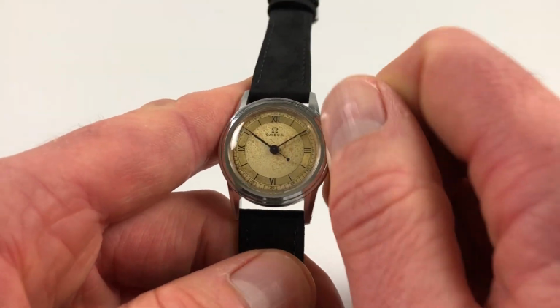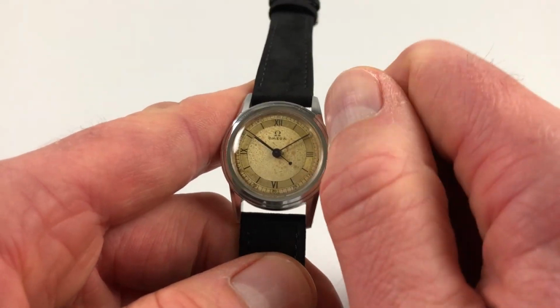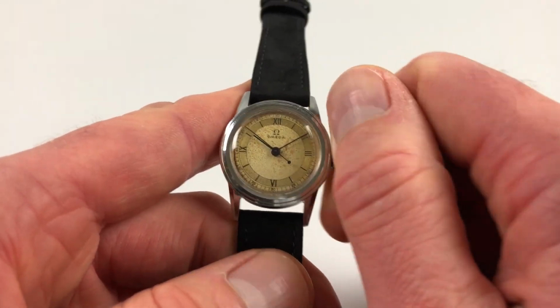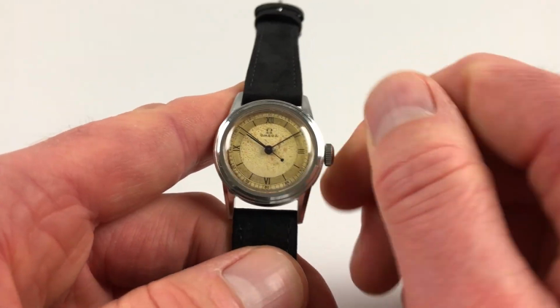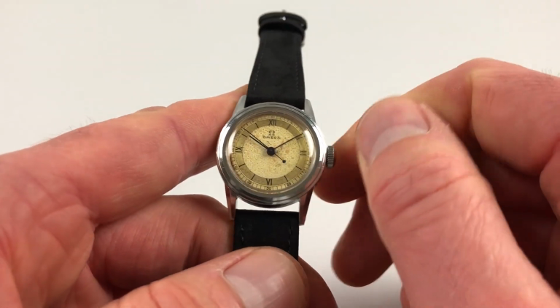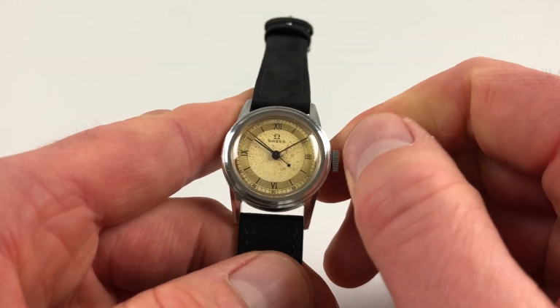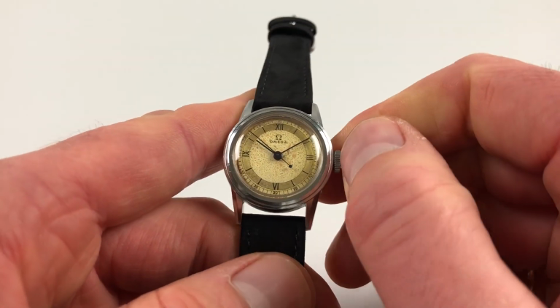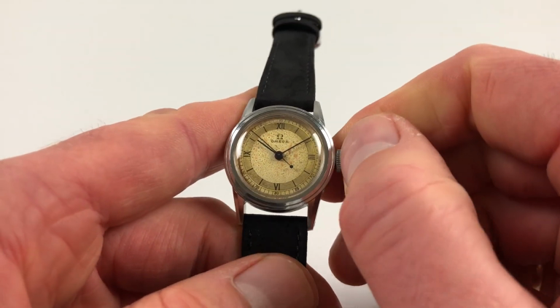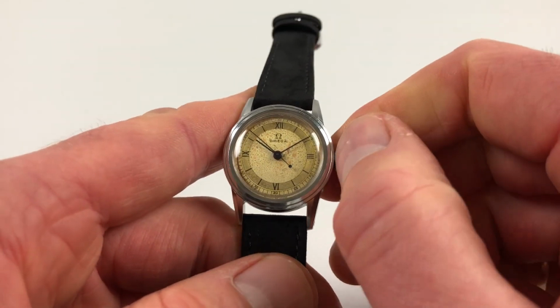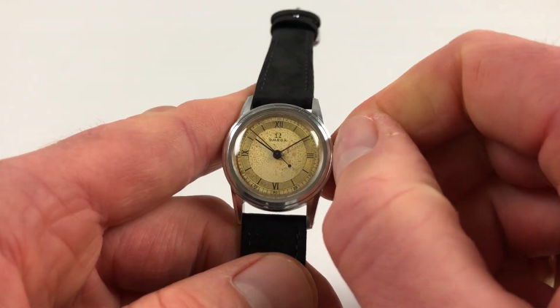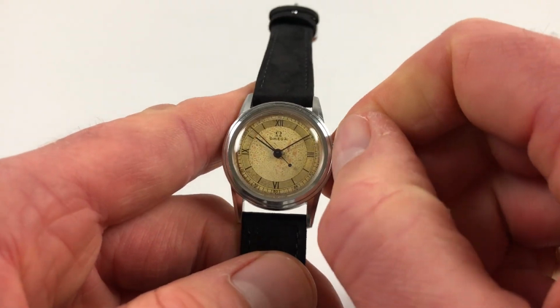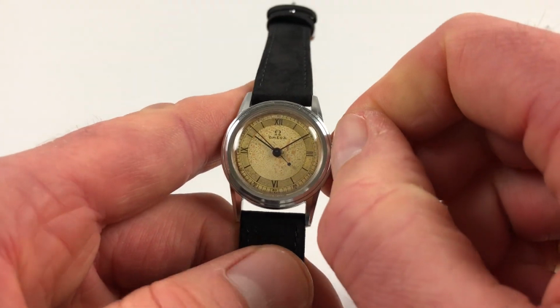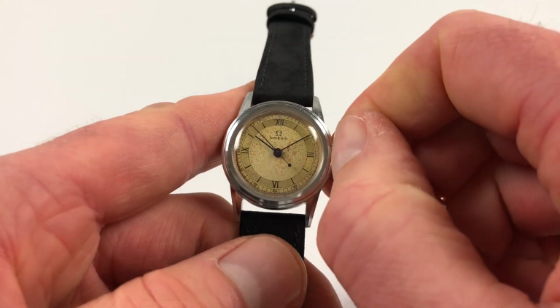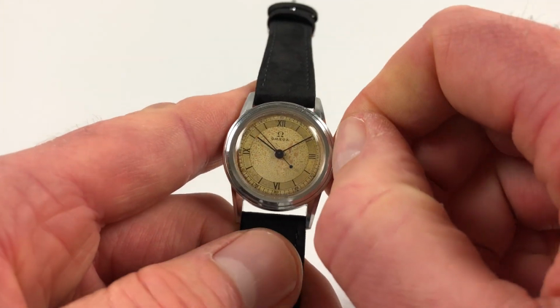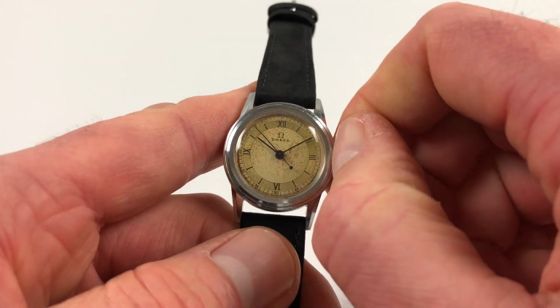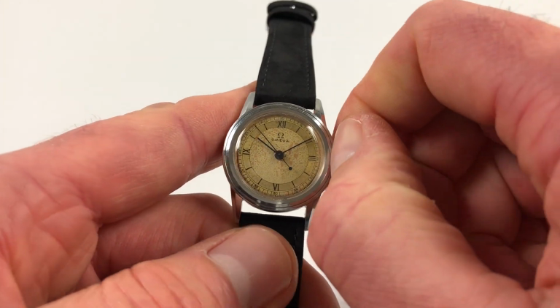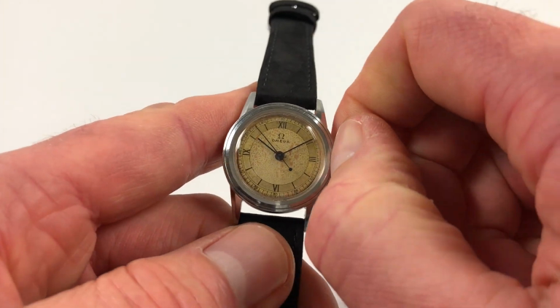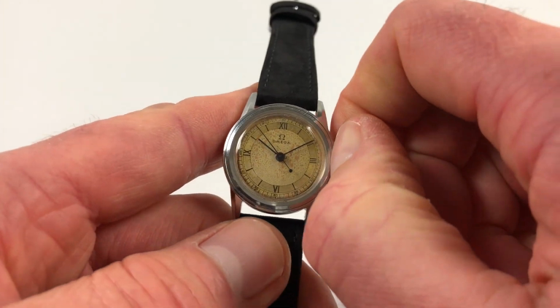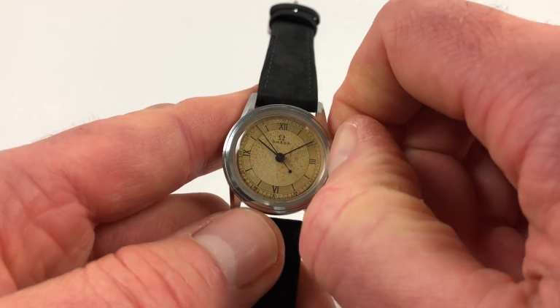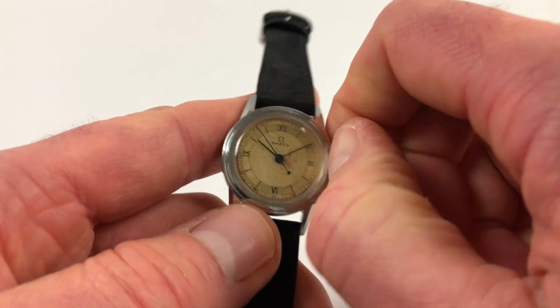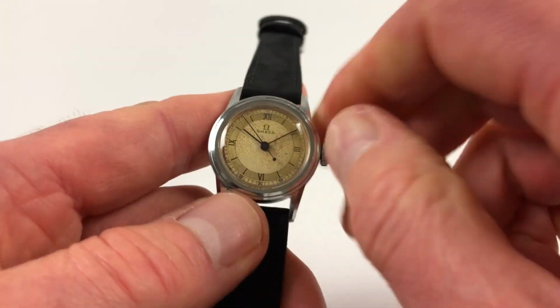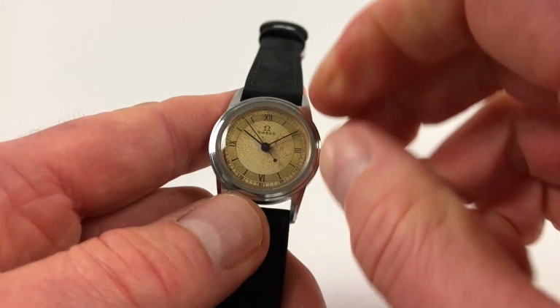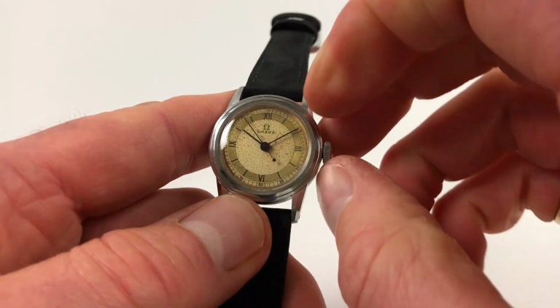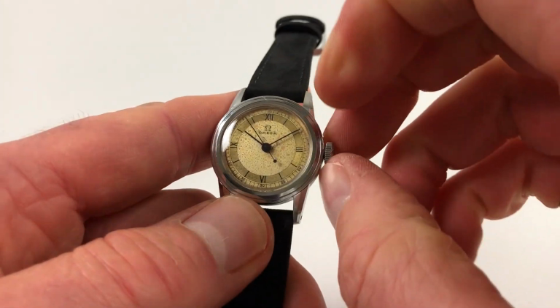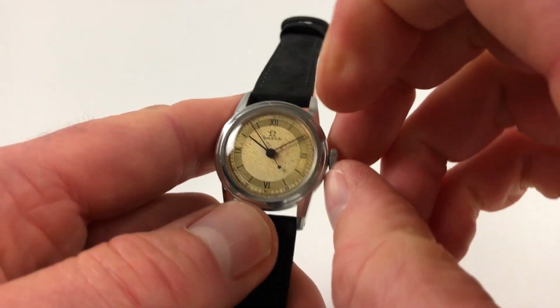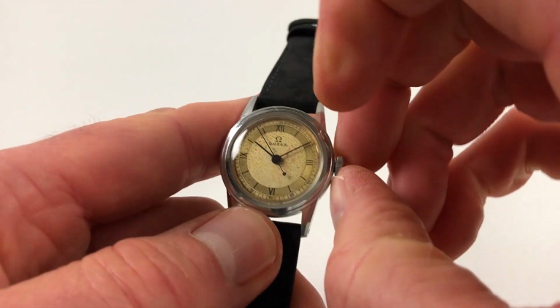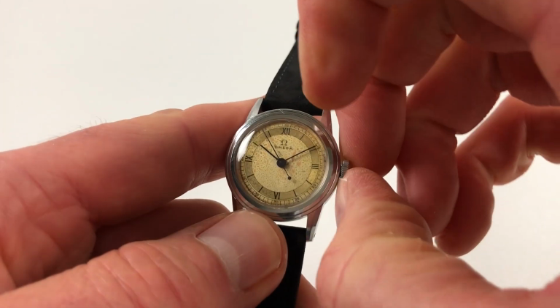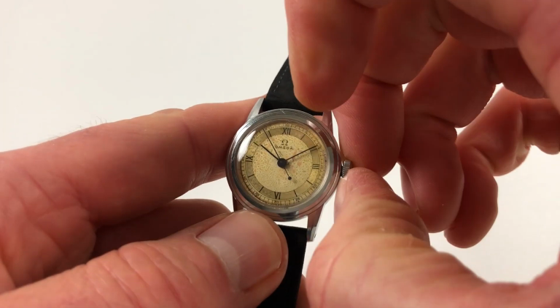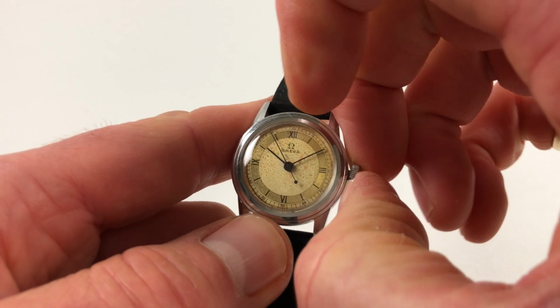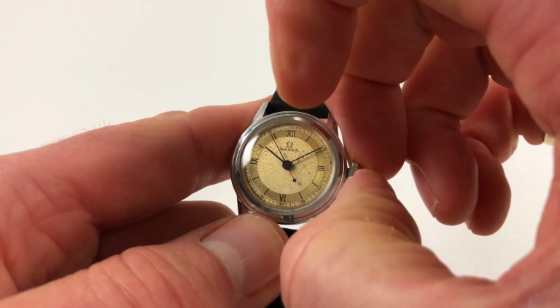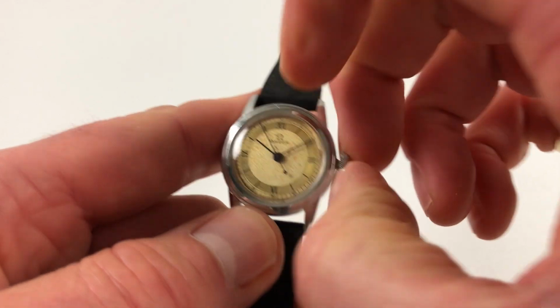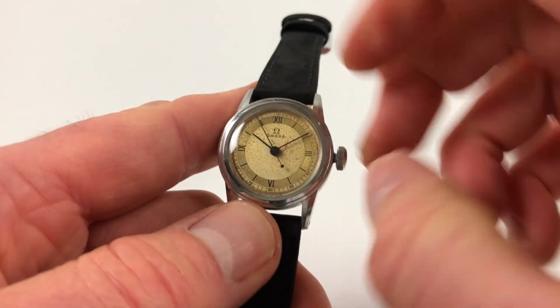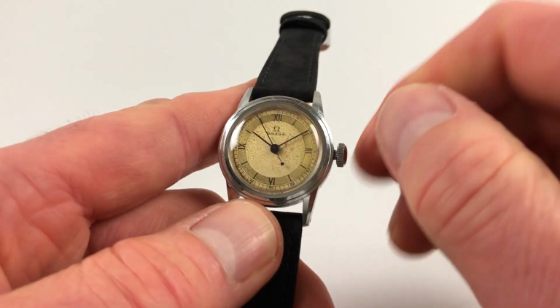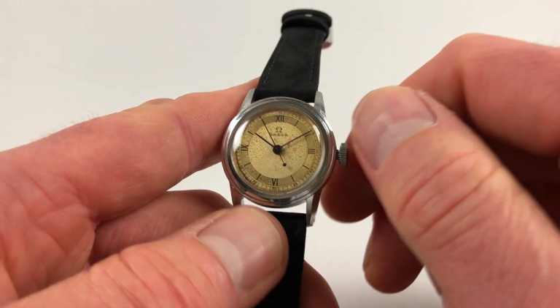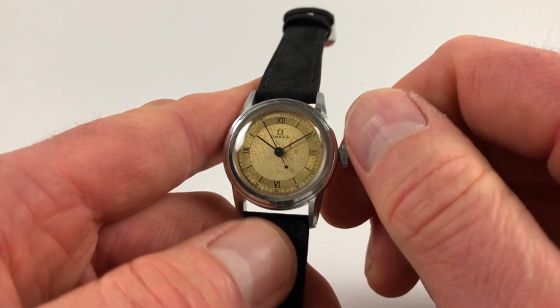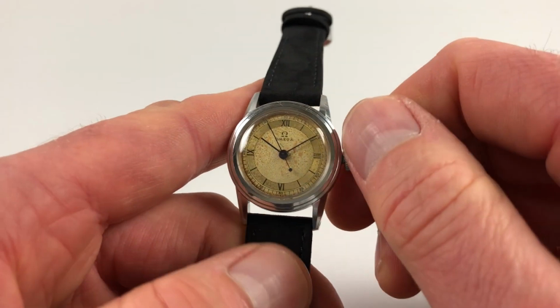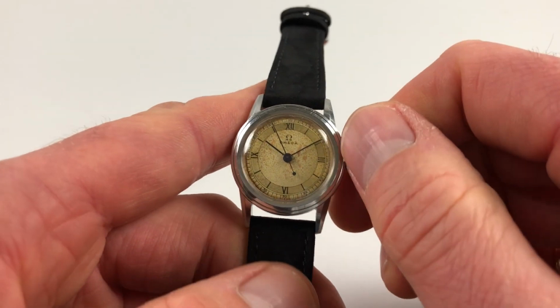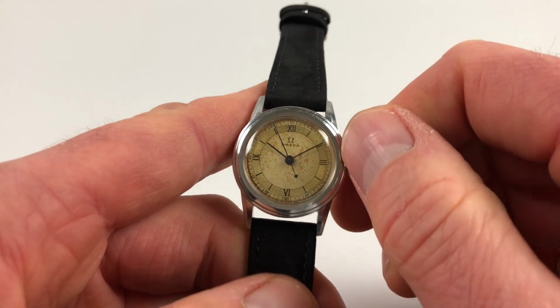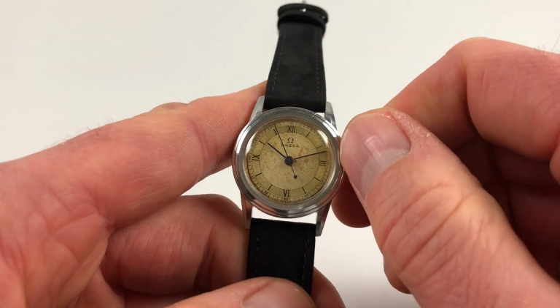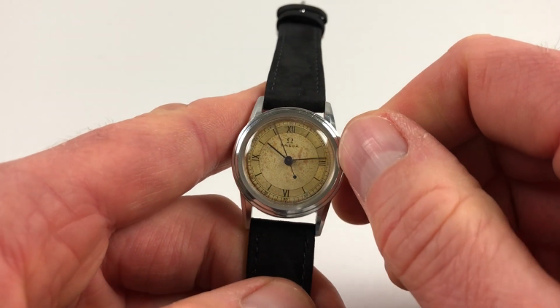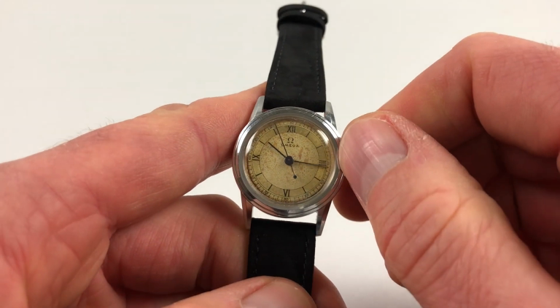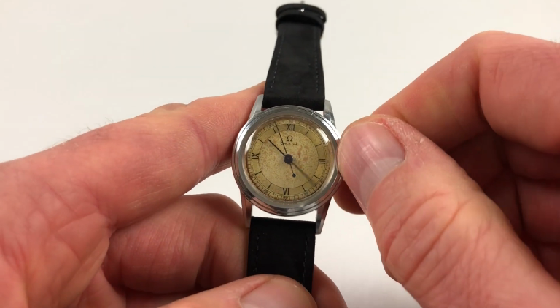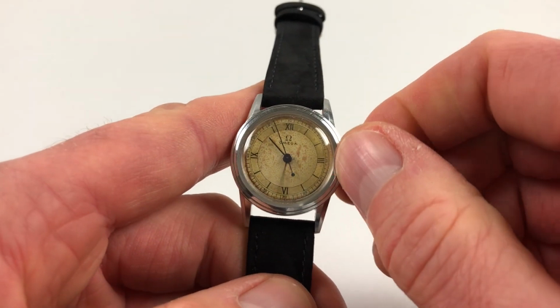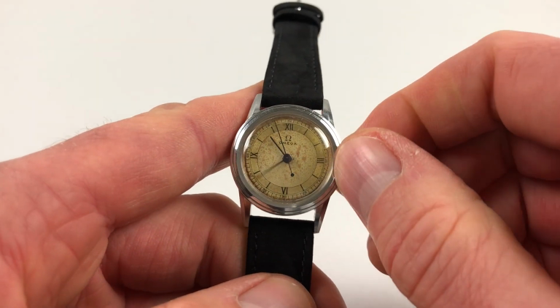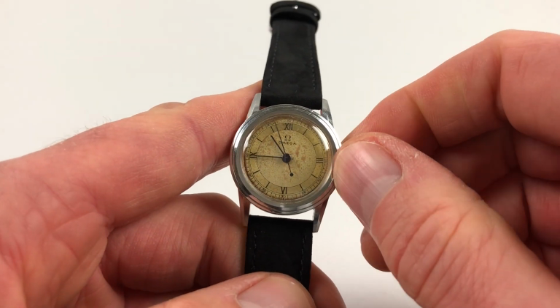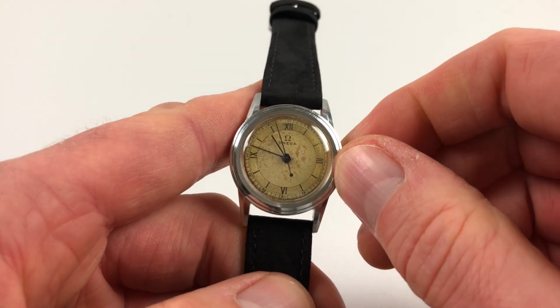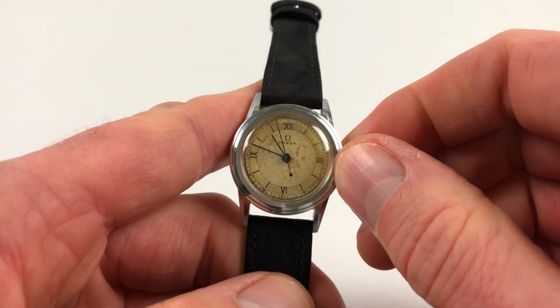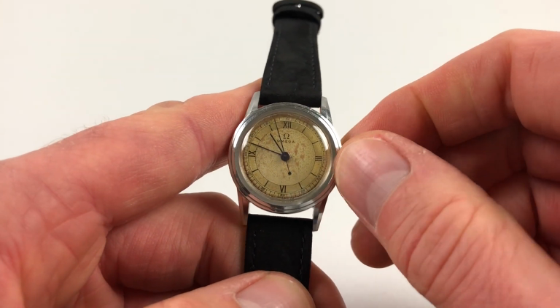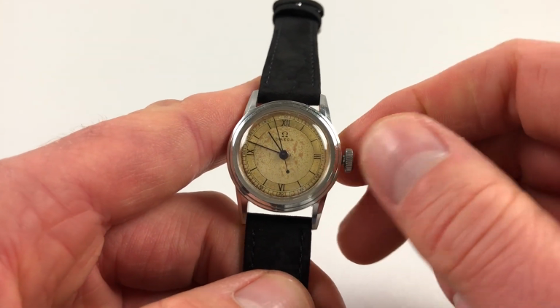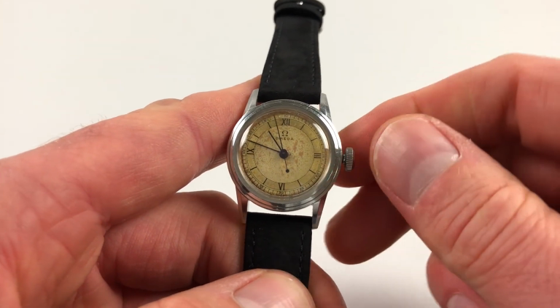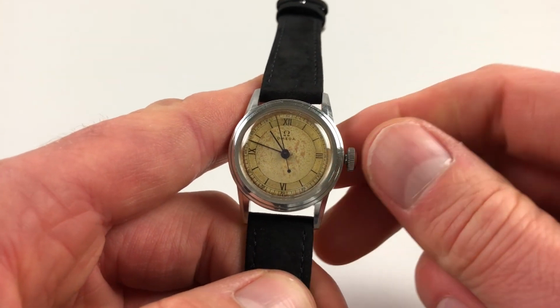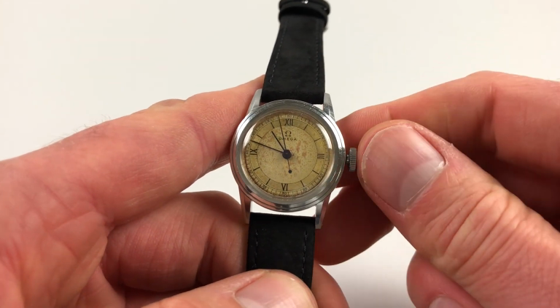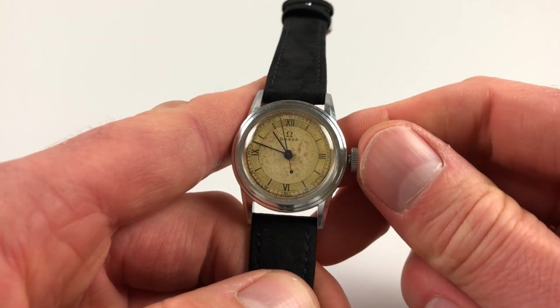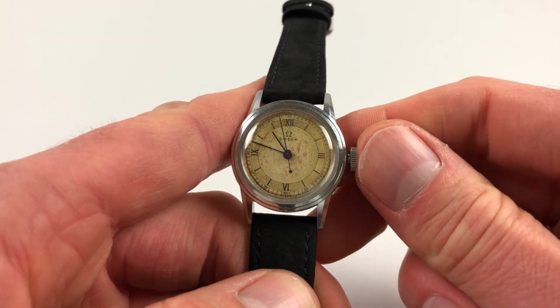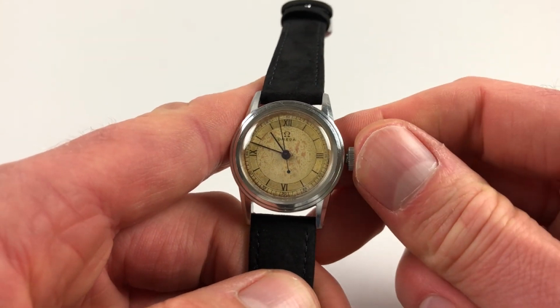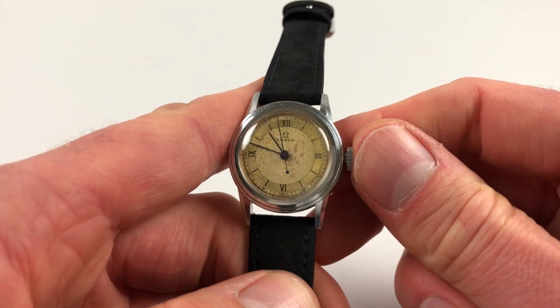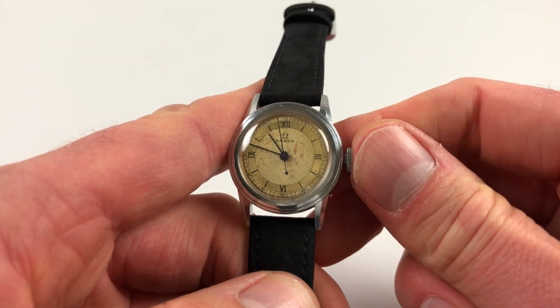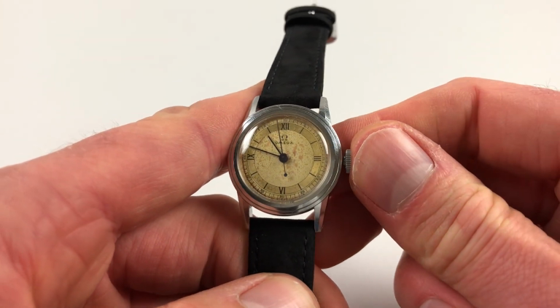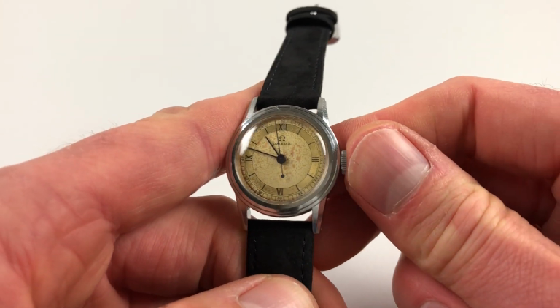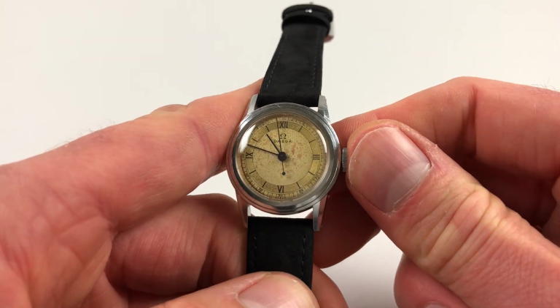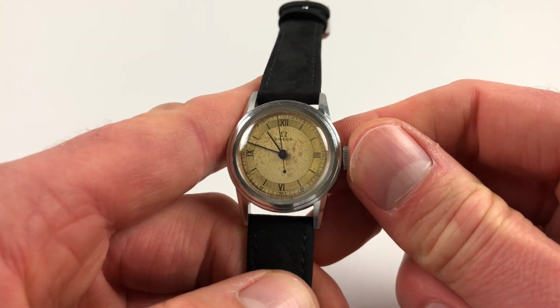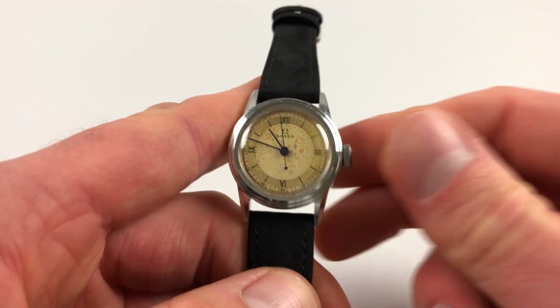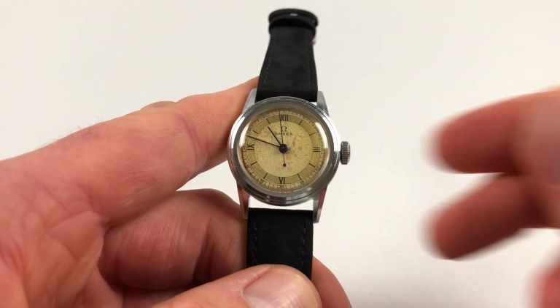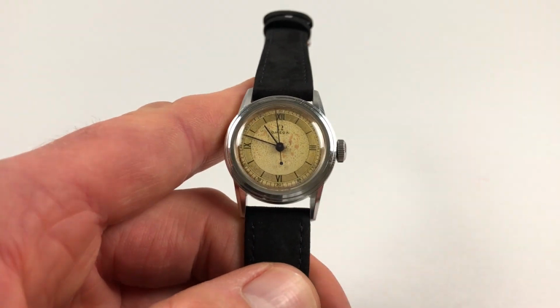Hand setting is done in the normal manner. Pull the crown out and then you can turn the hands to the desired time, pressing back in again when you're finished.